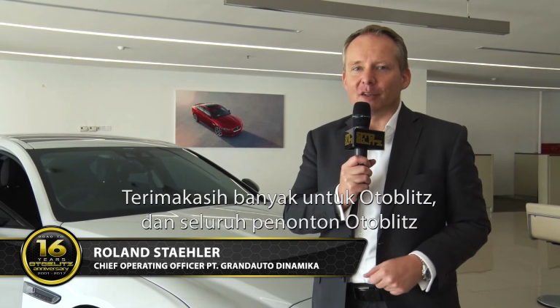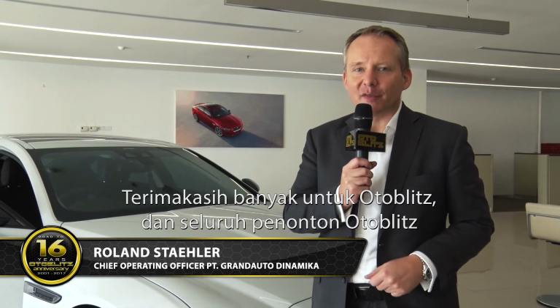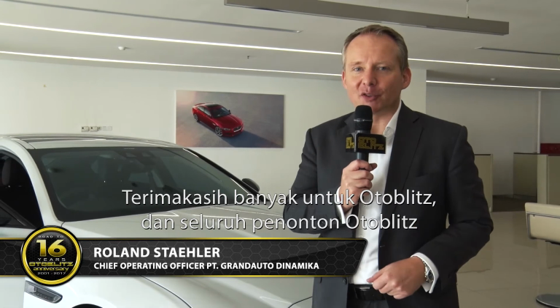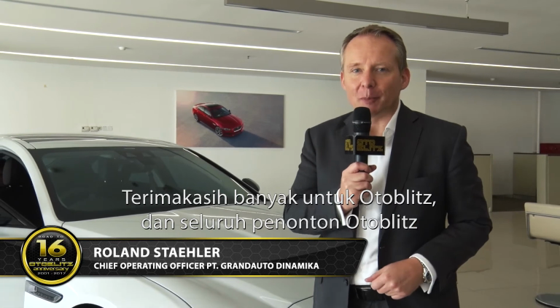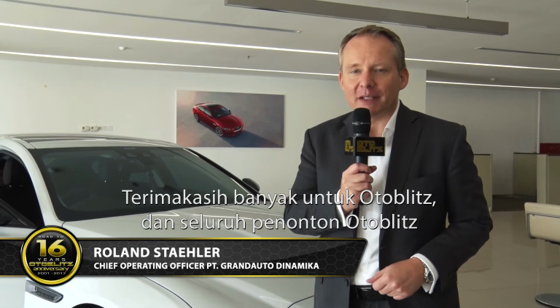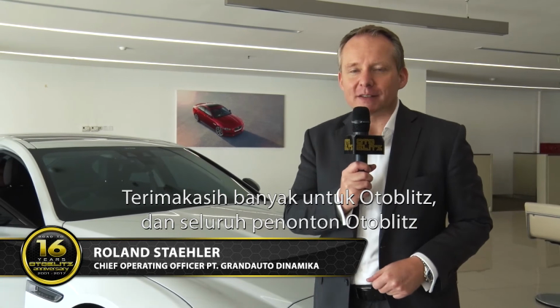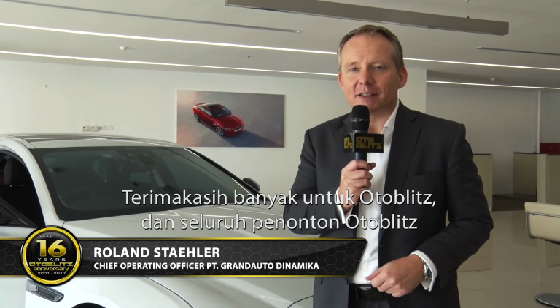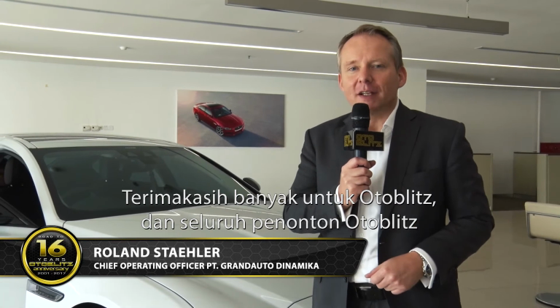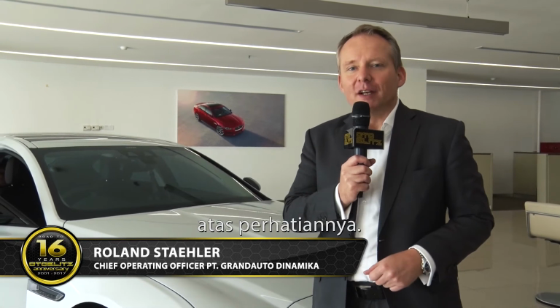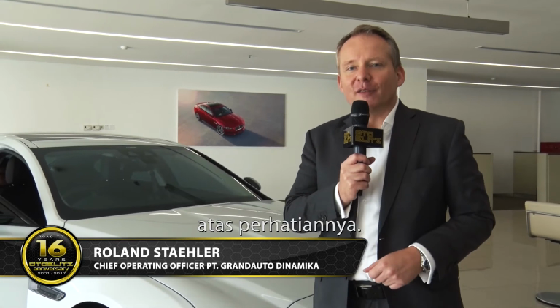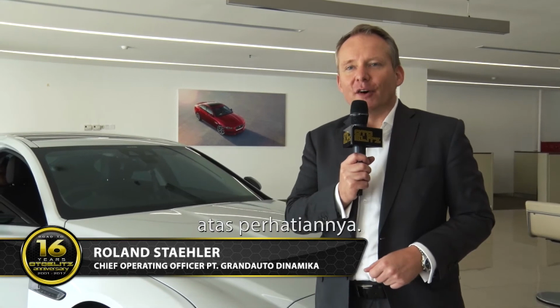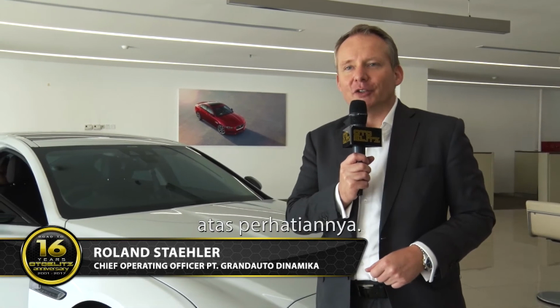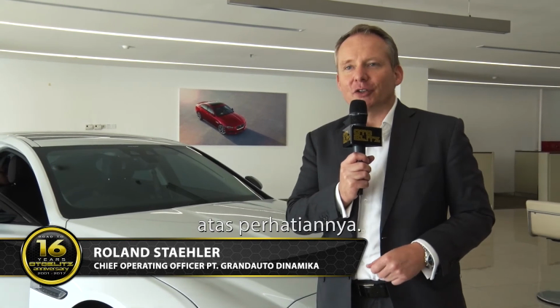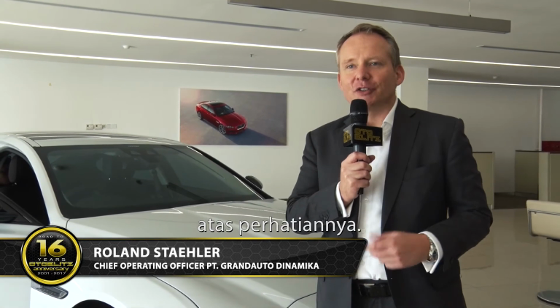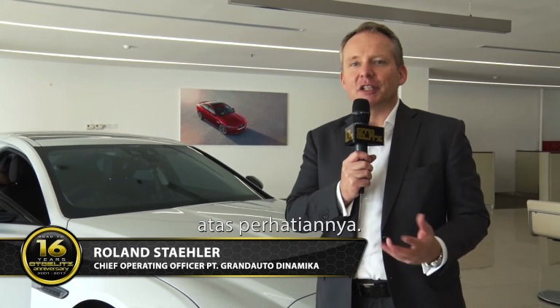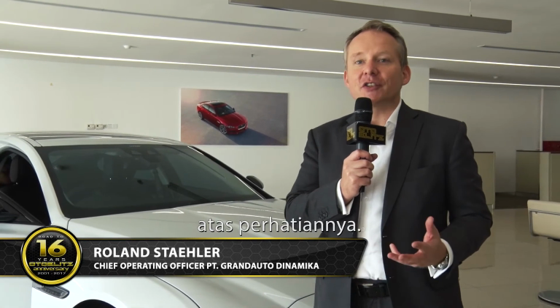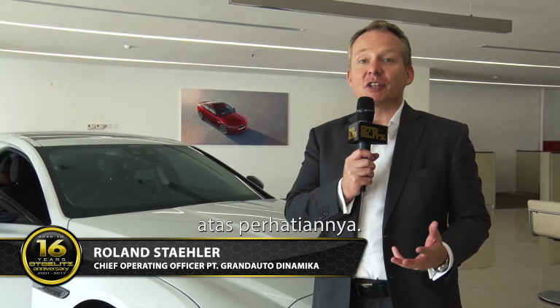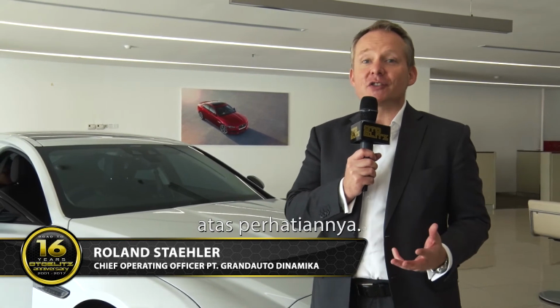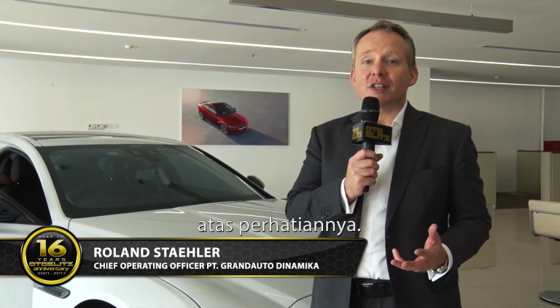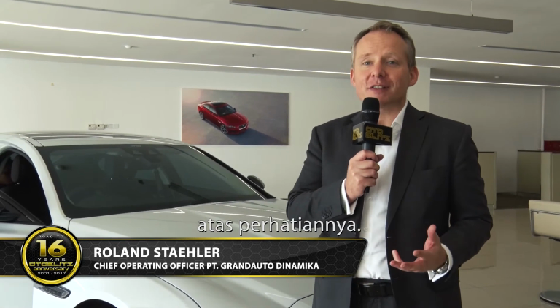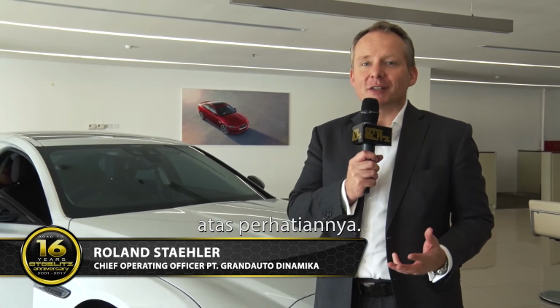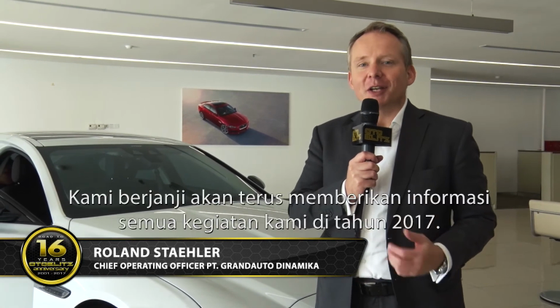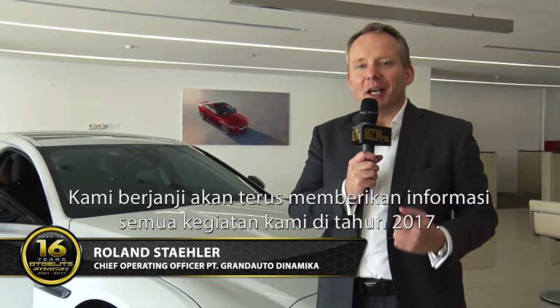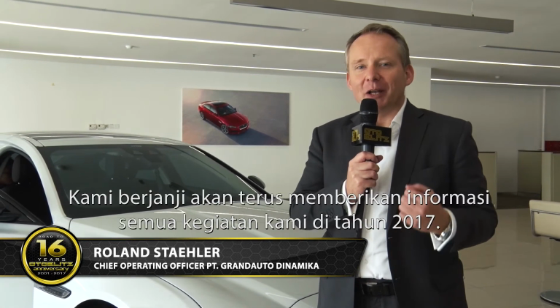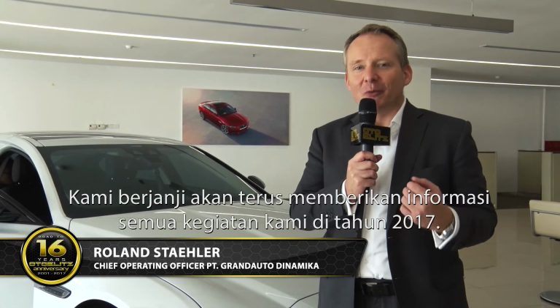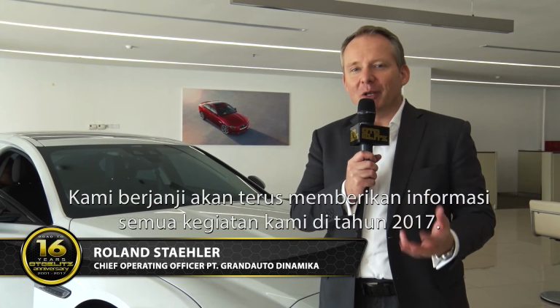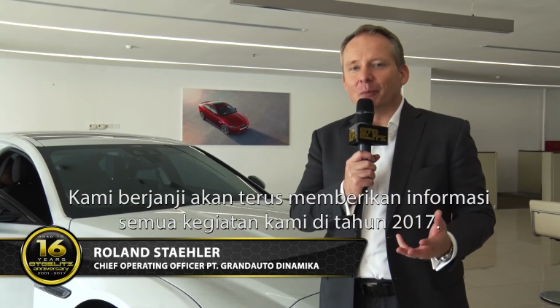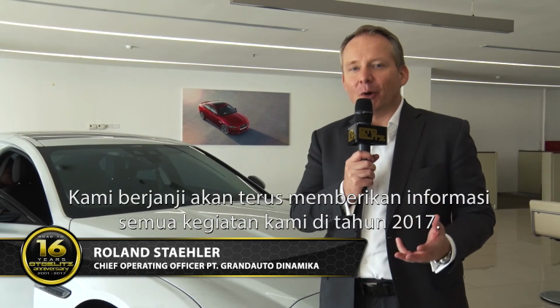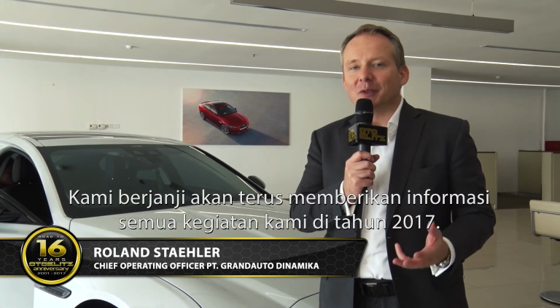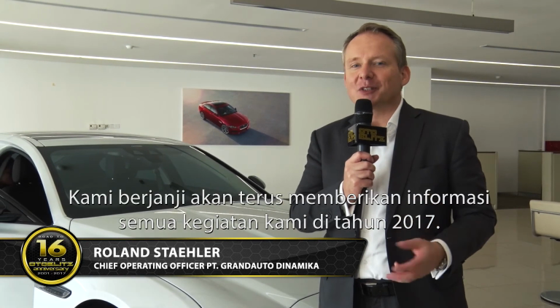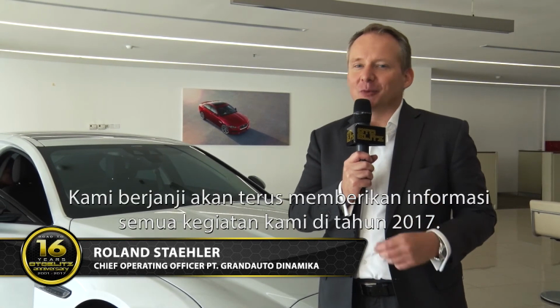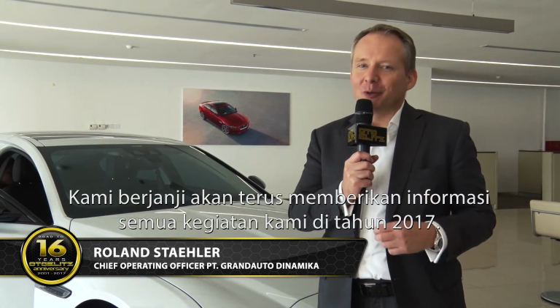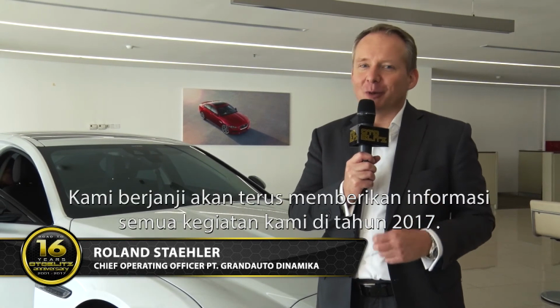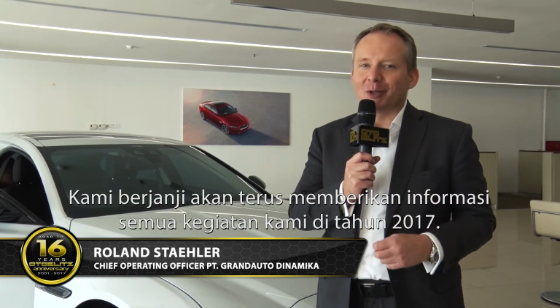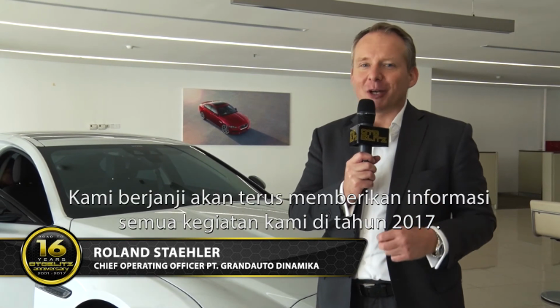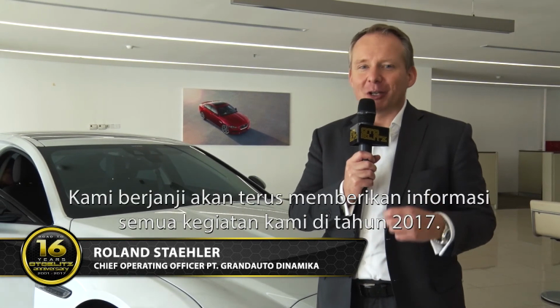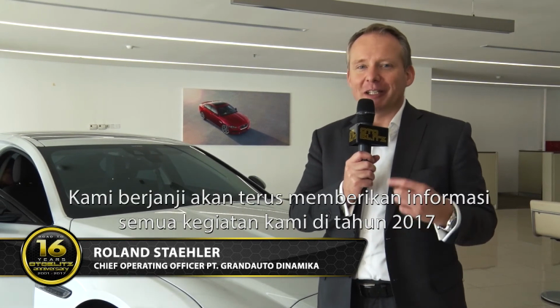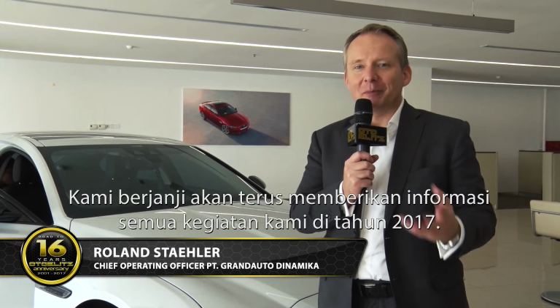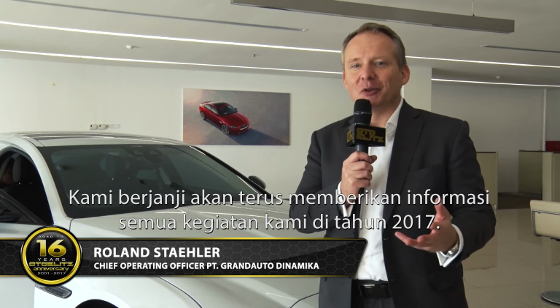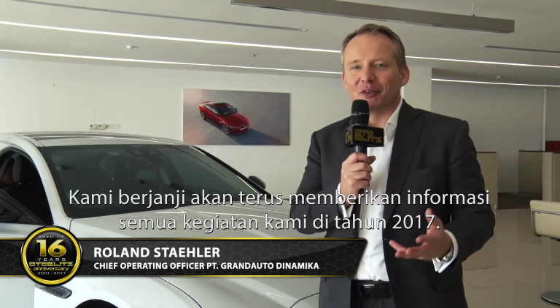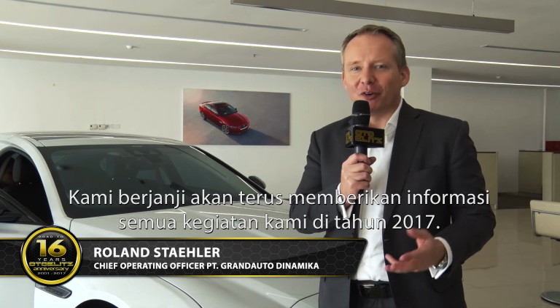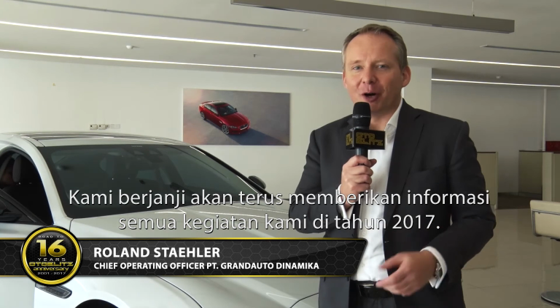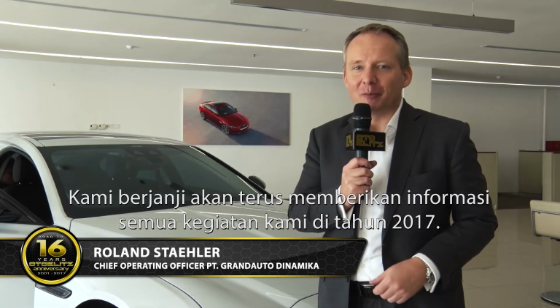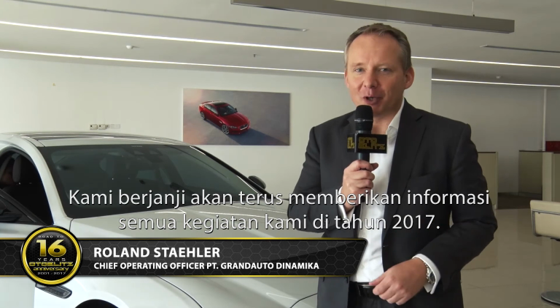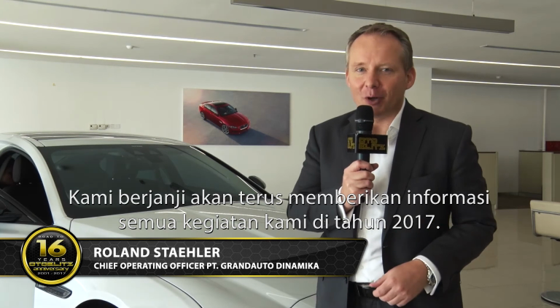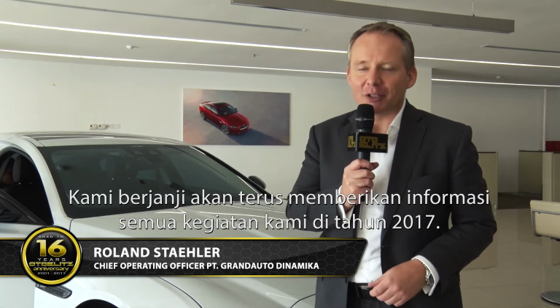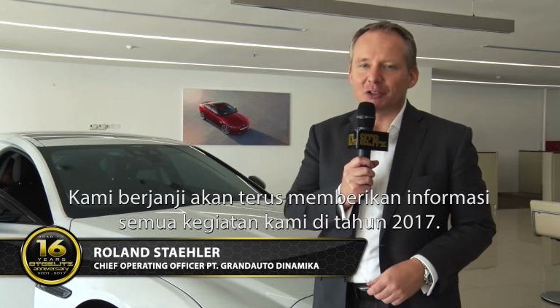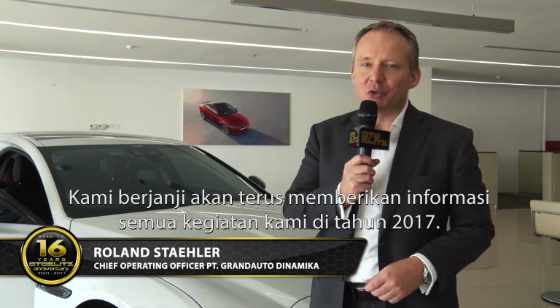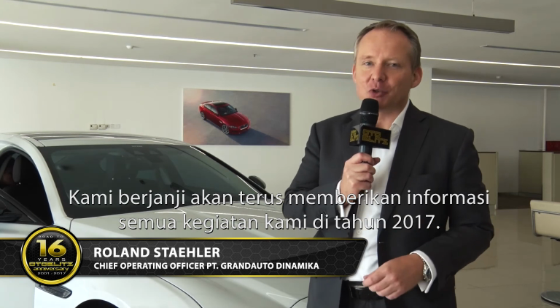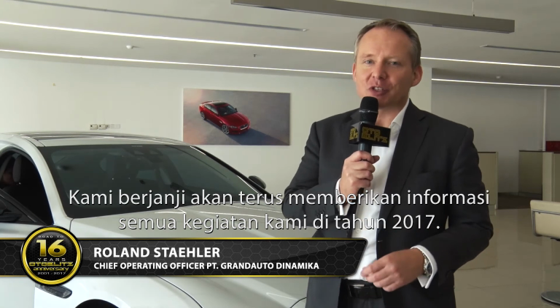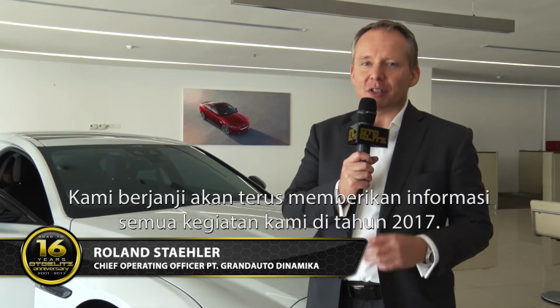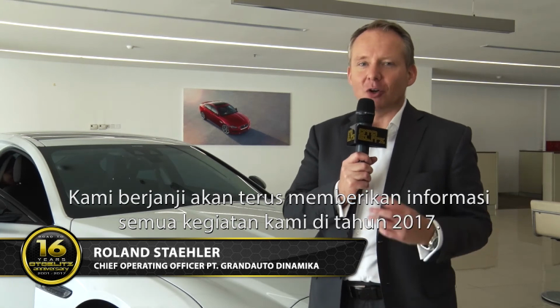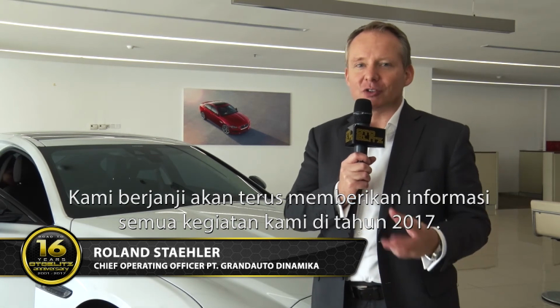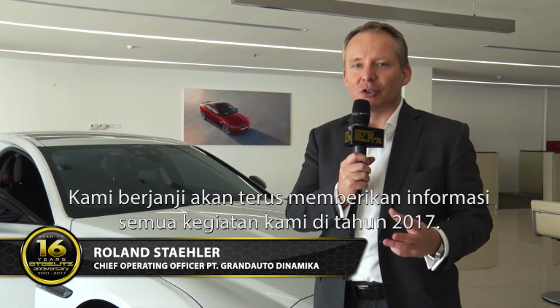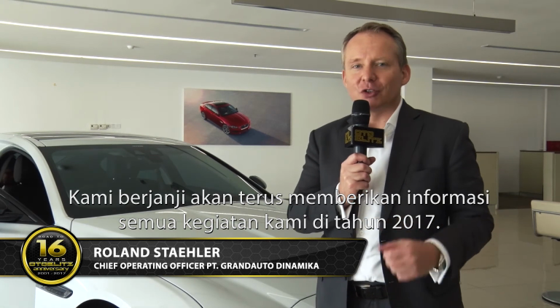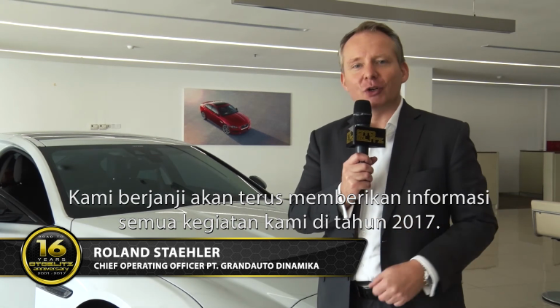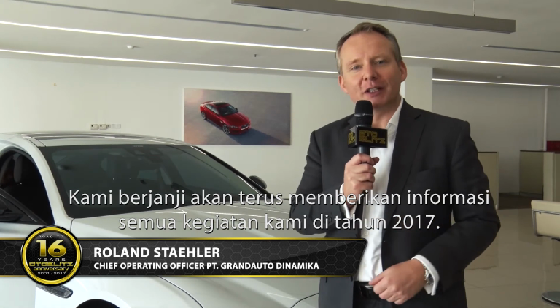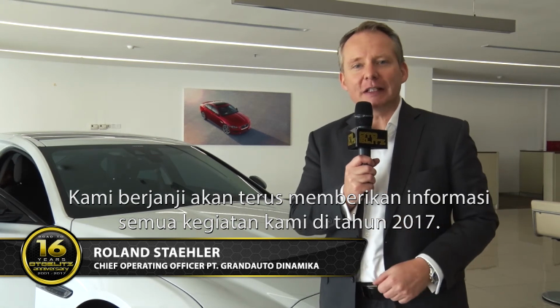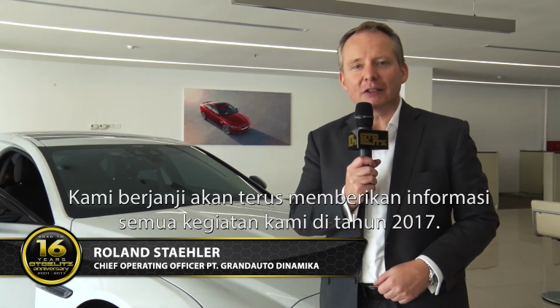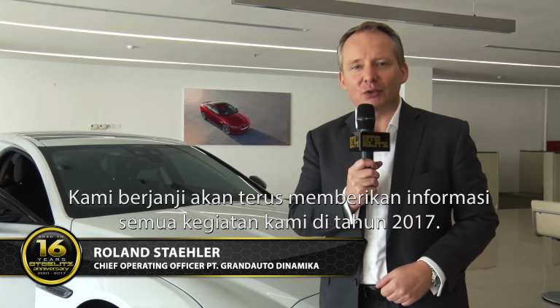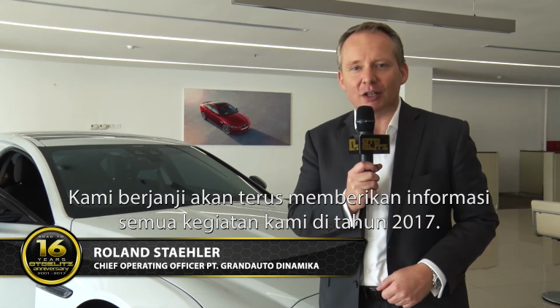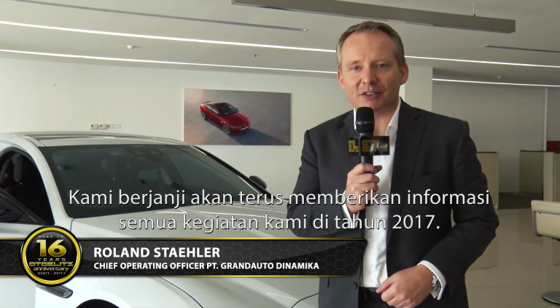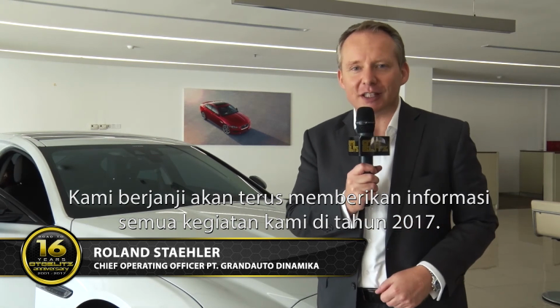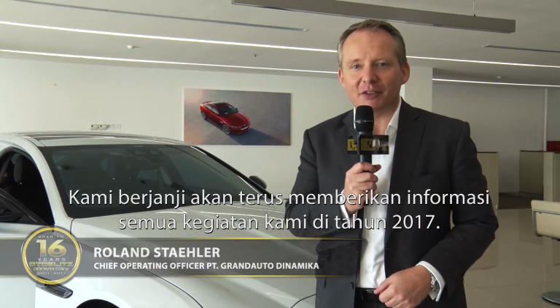Thank you very much to AutoBlitz and all you fans of AutoBlitz for your continuous interest. We promise we are going to keep you informed with all the news also during the year 2017.